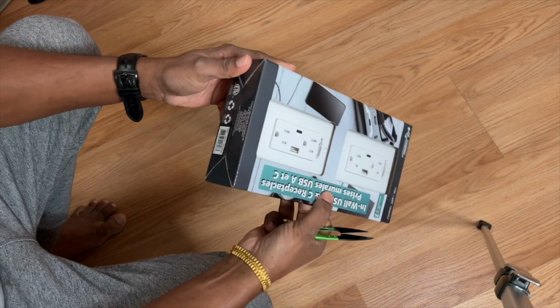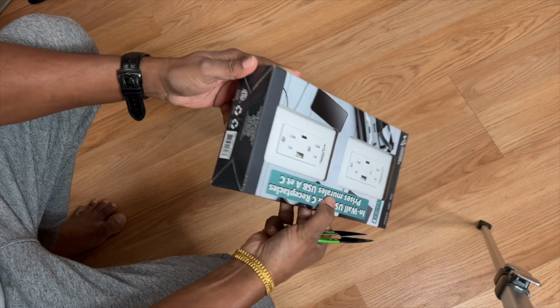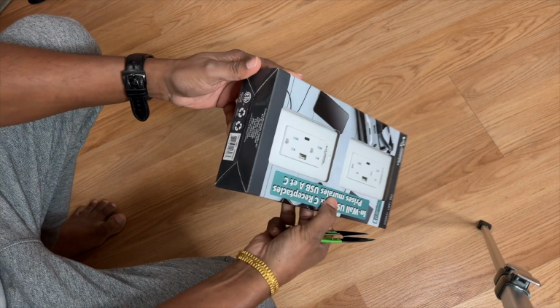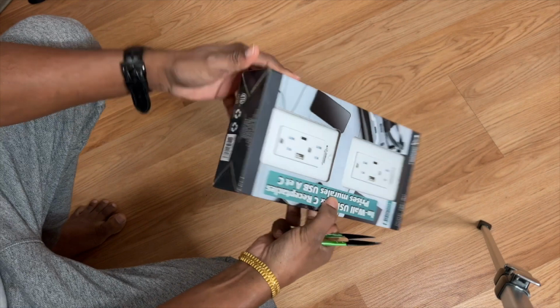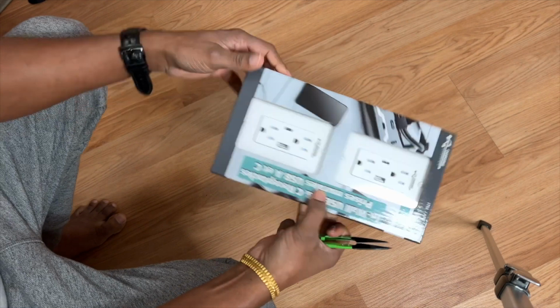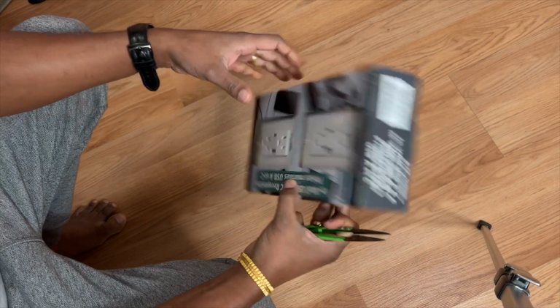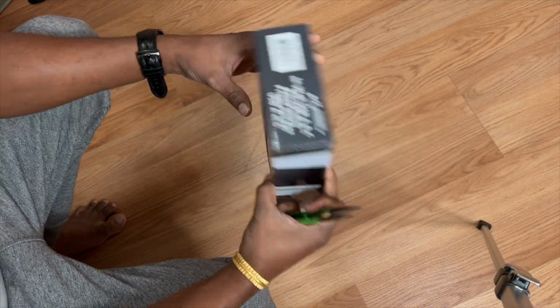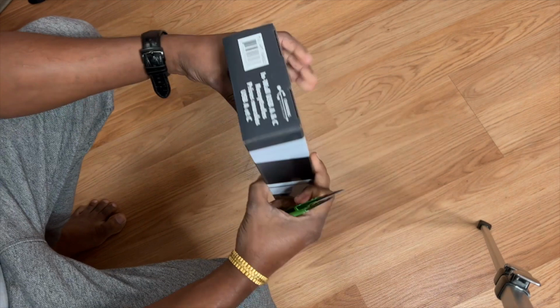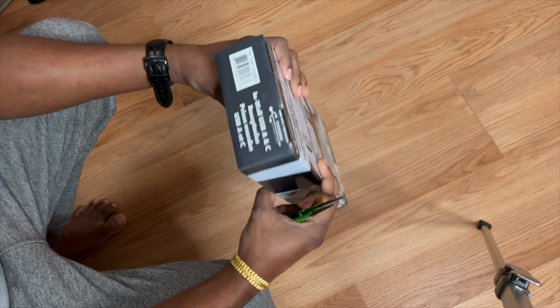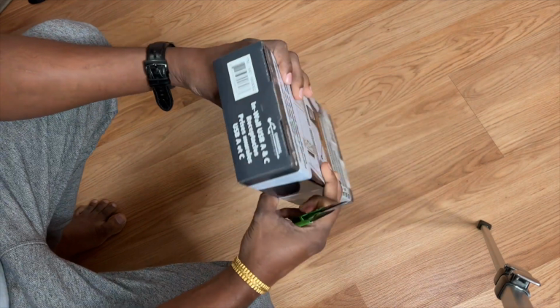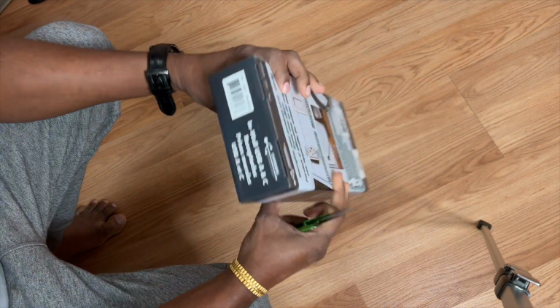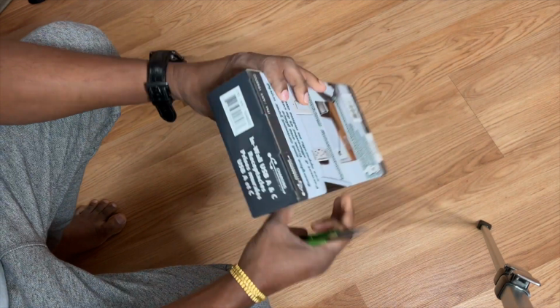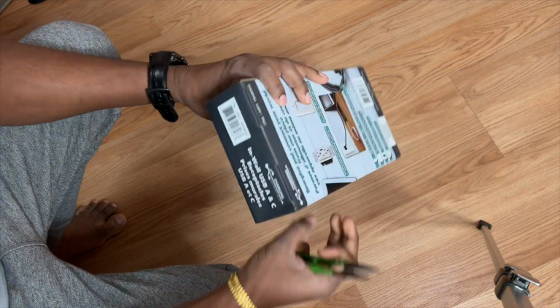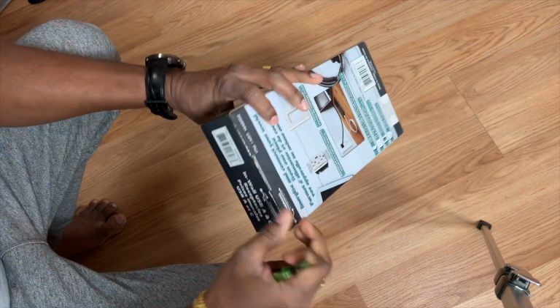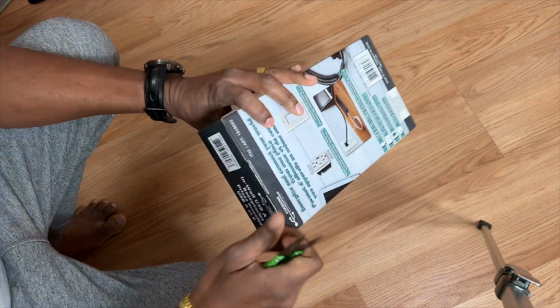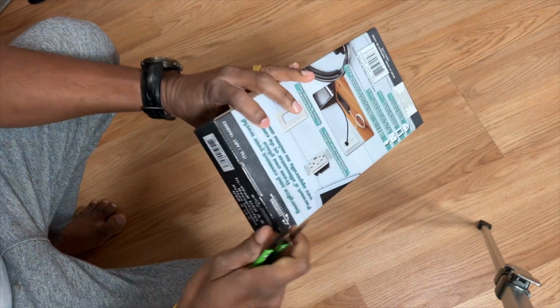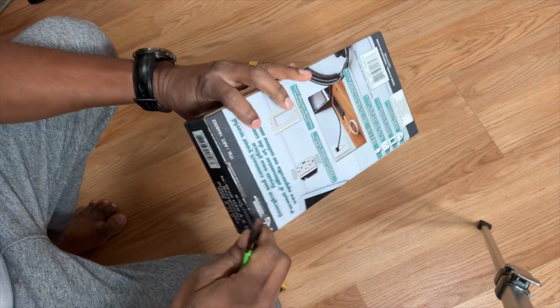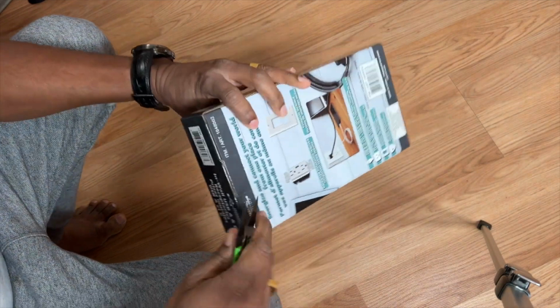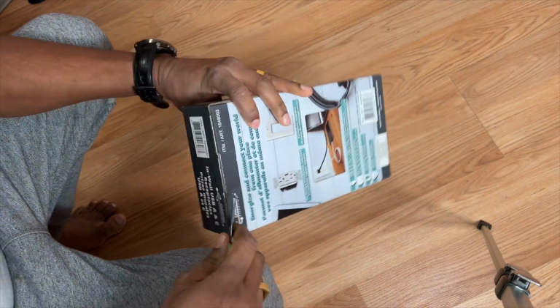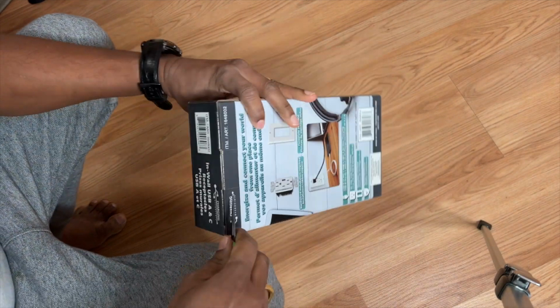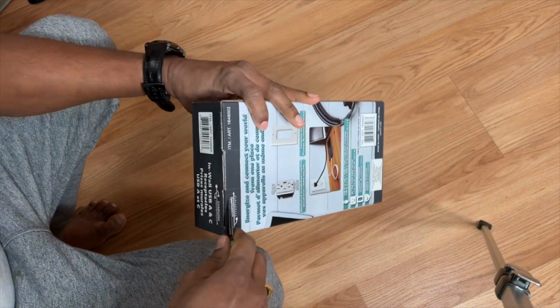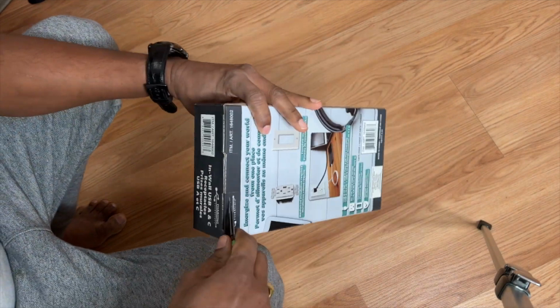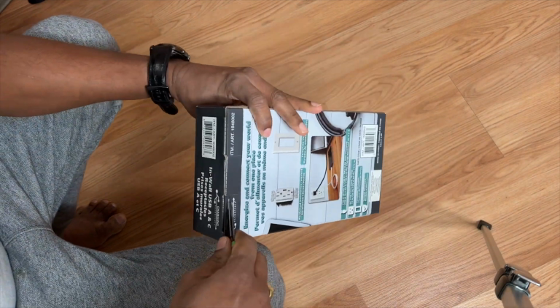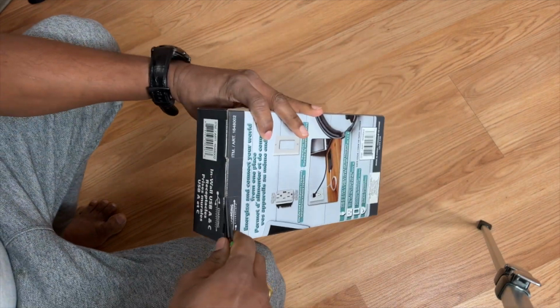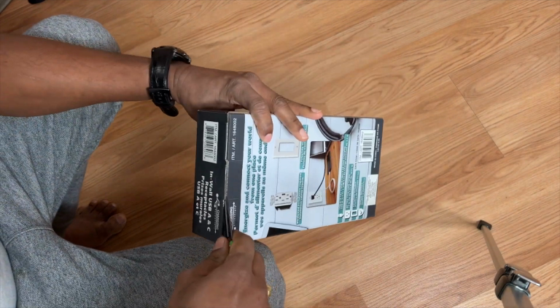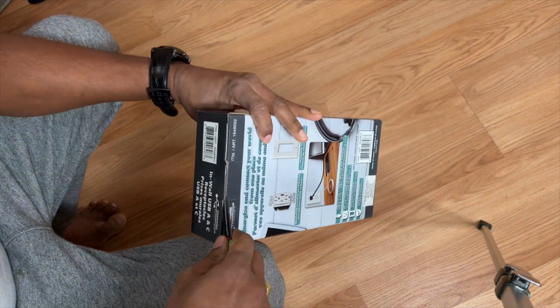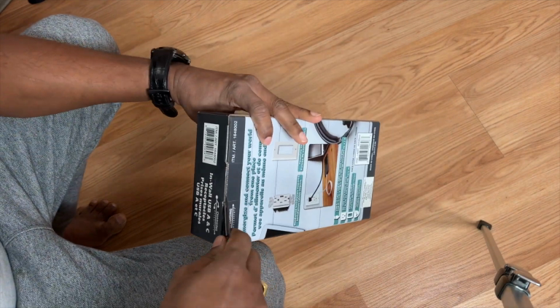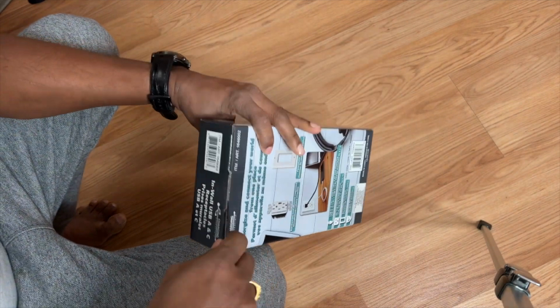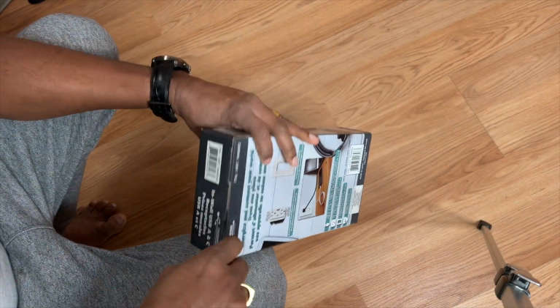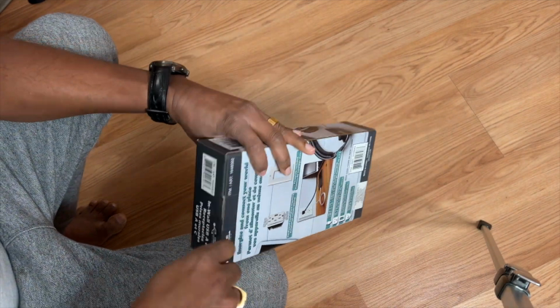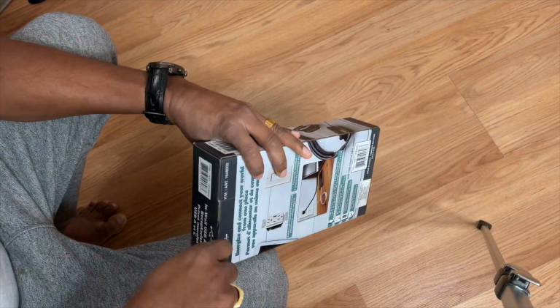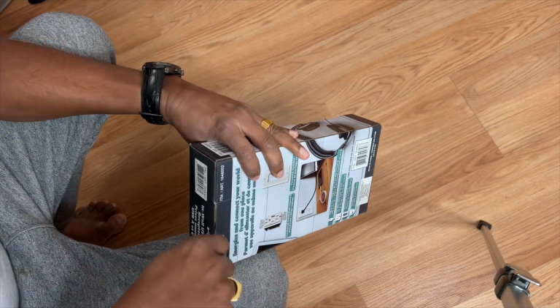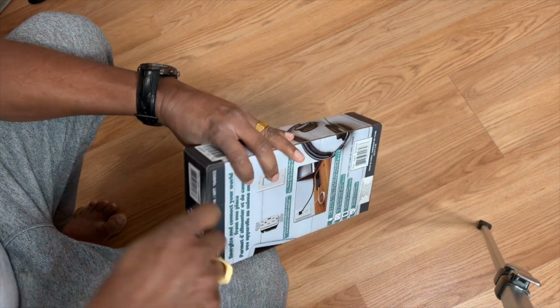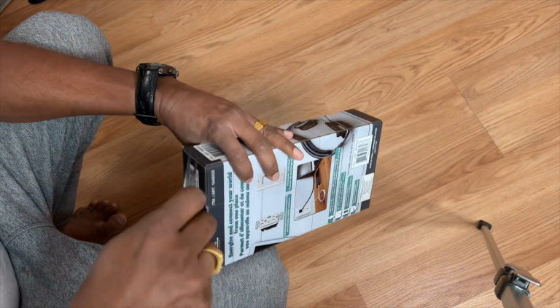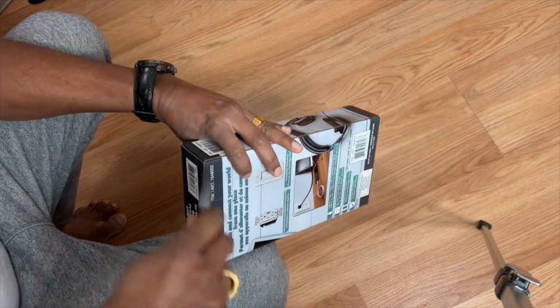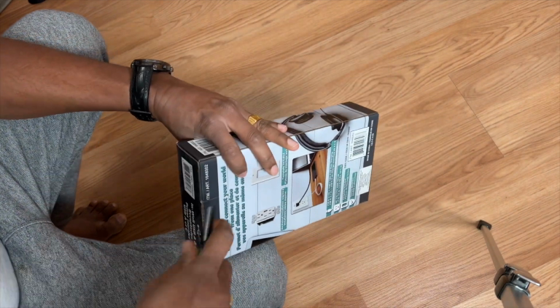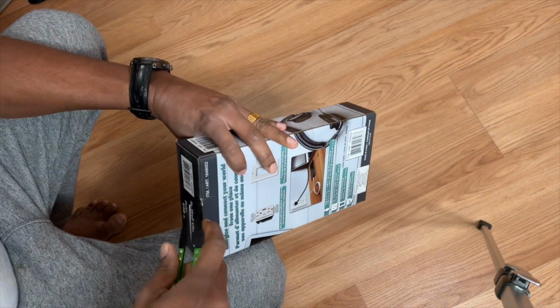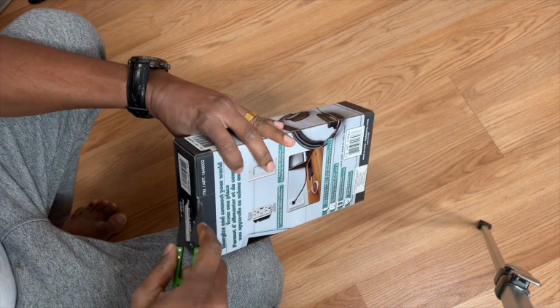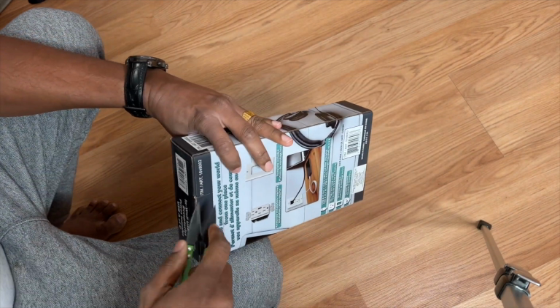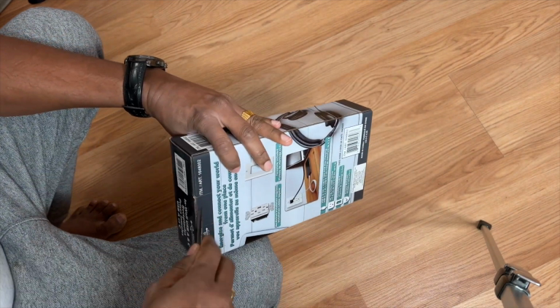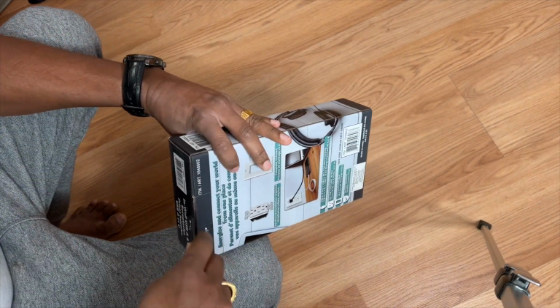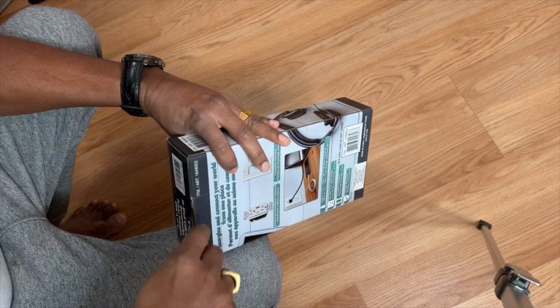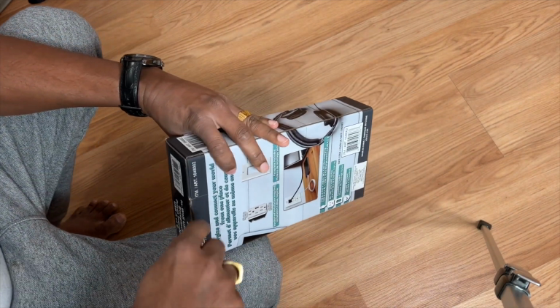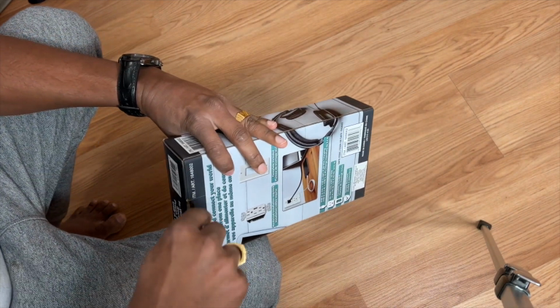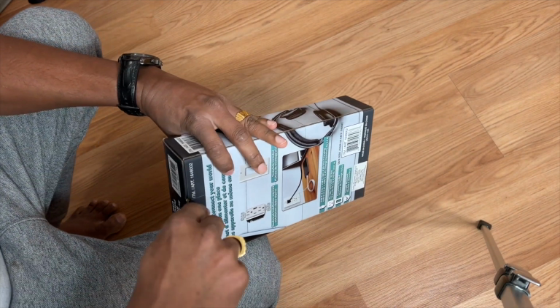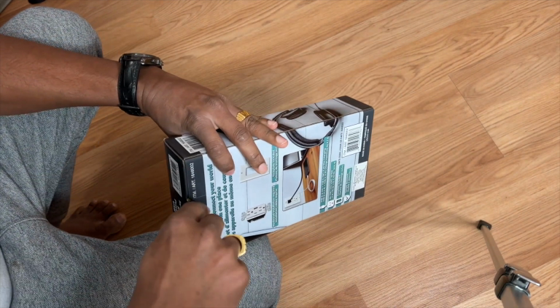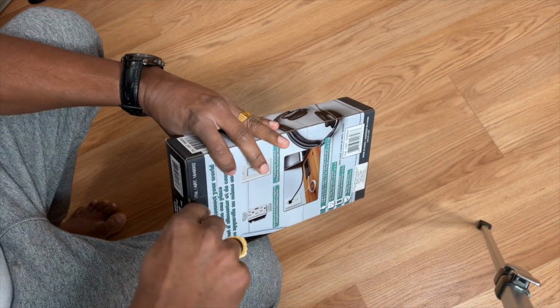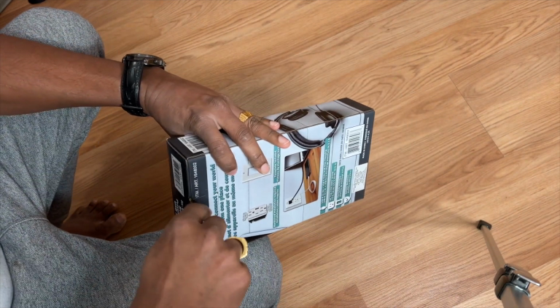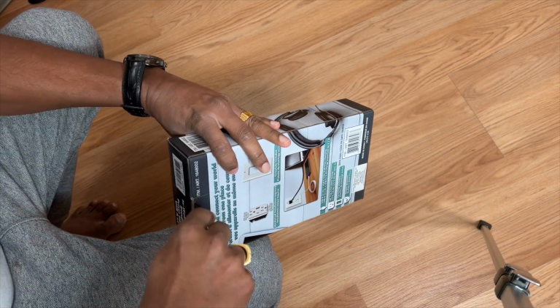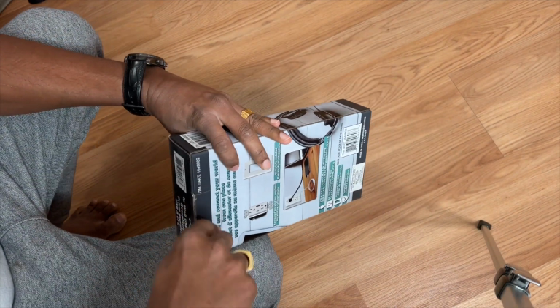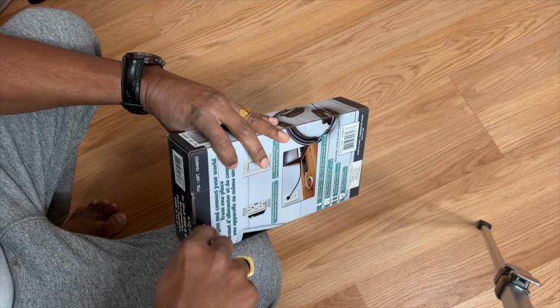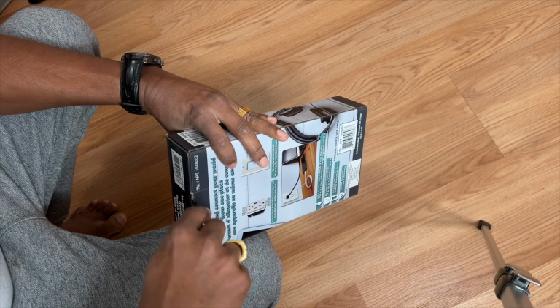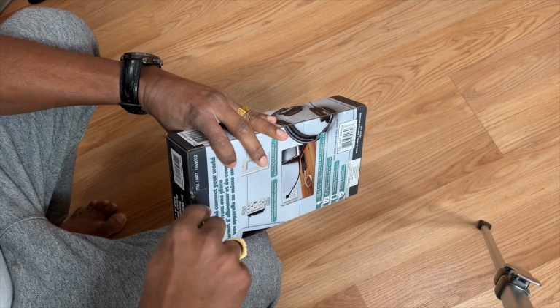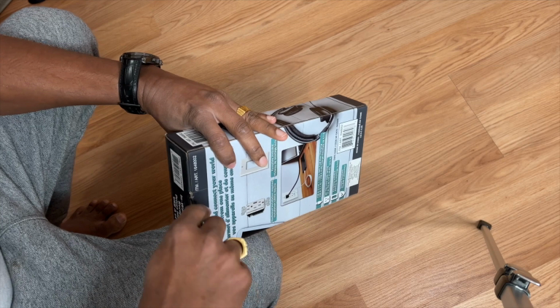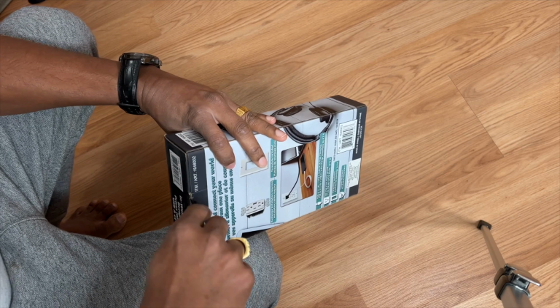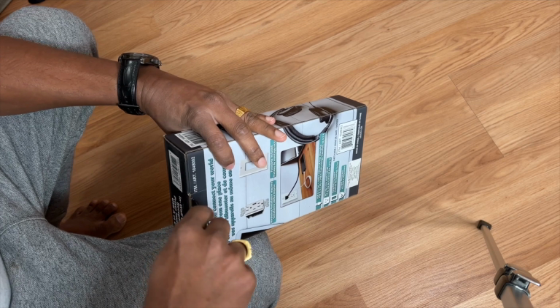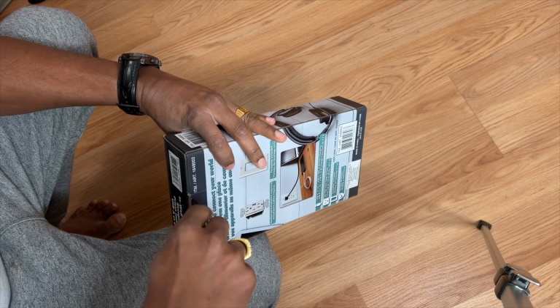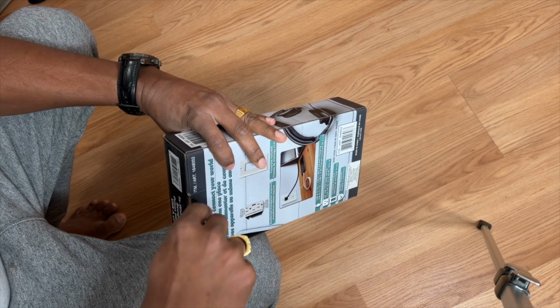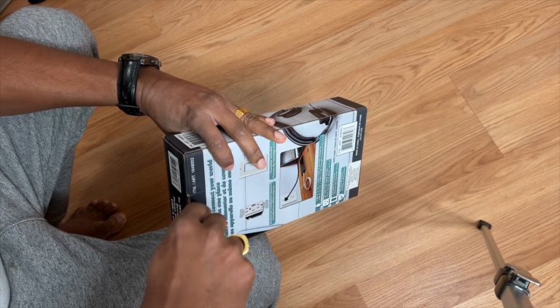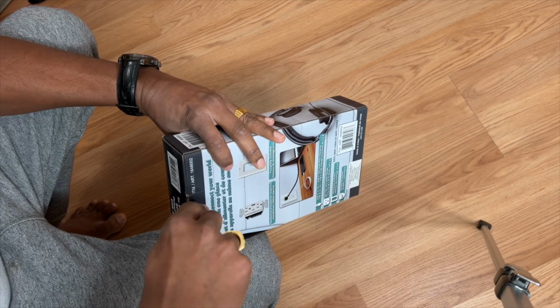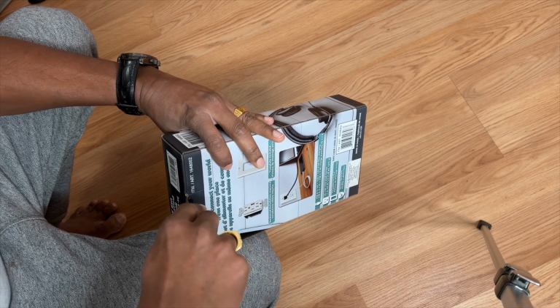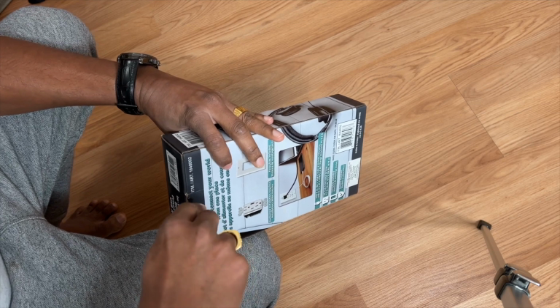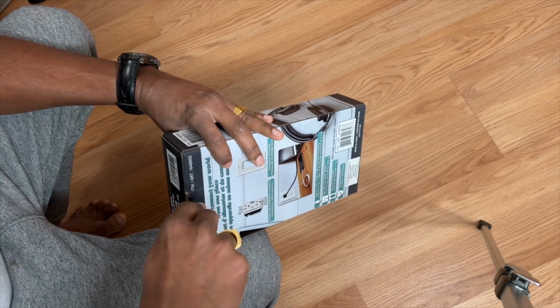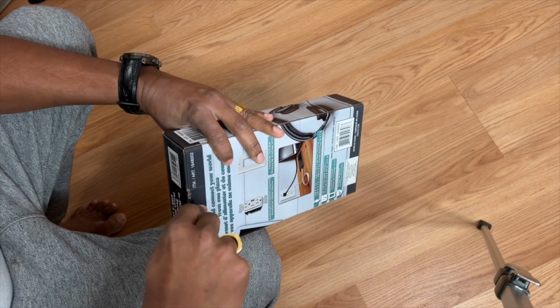Hello friends, welcome back to my channel. I'm Raj. Today I bought a wall mount power outlet at Costco for $20.